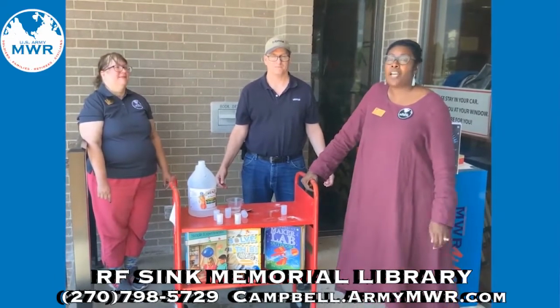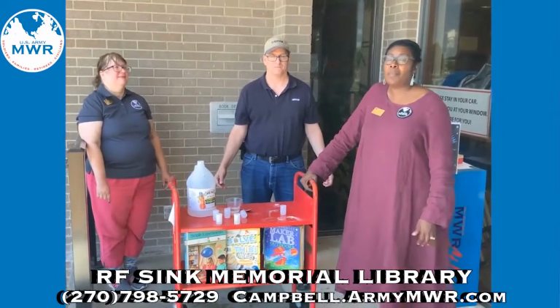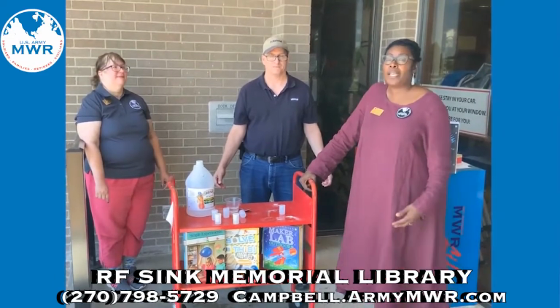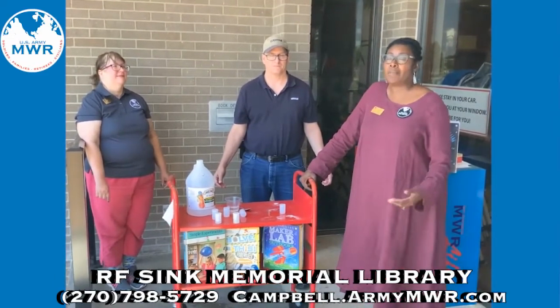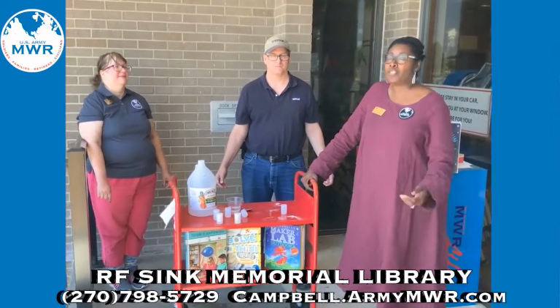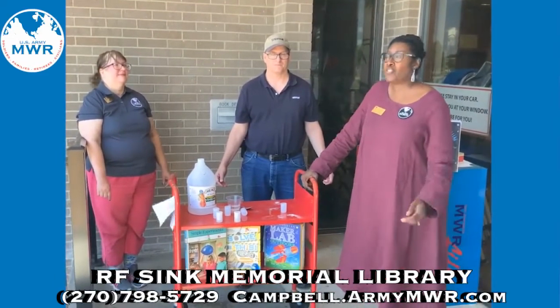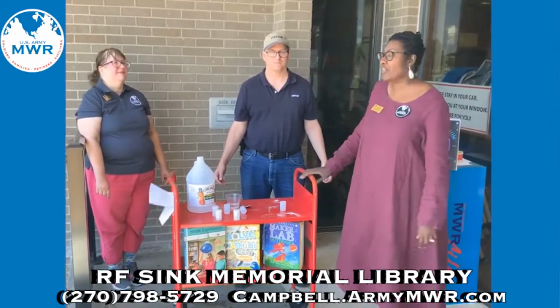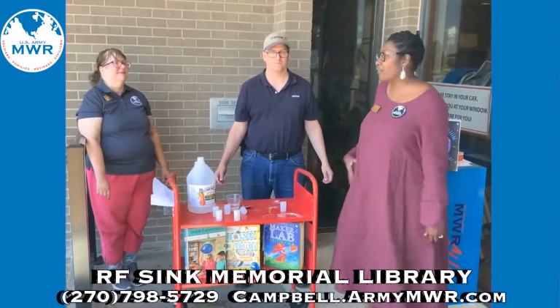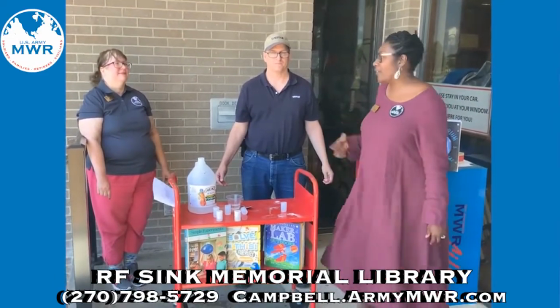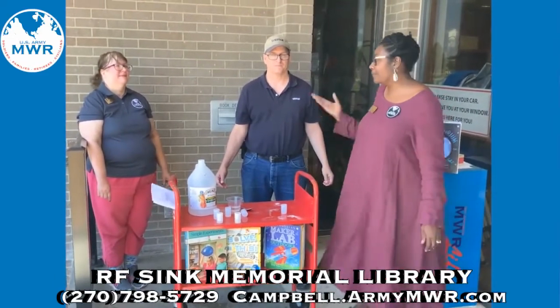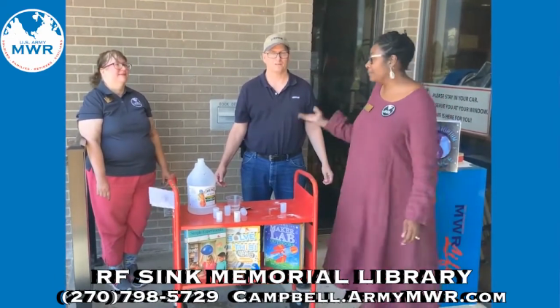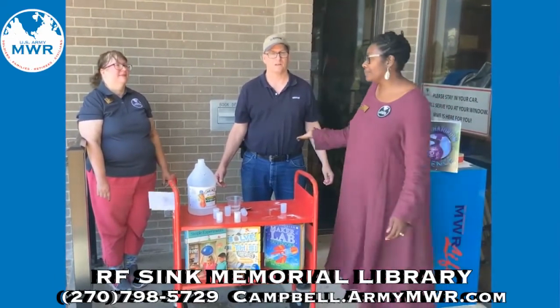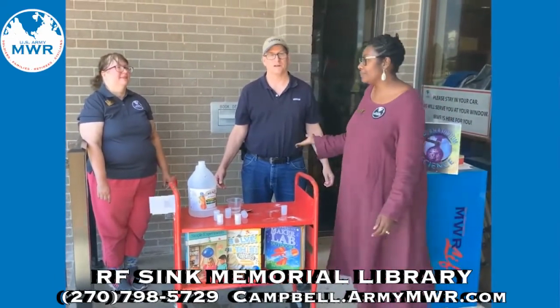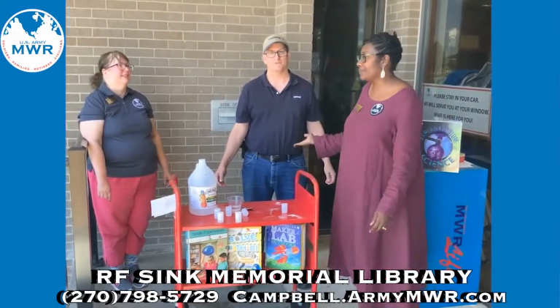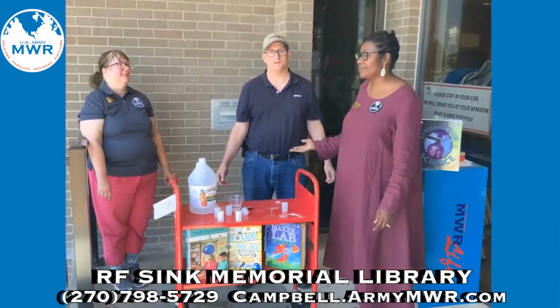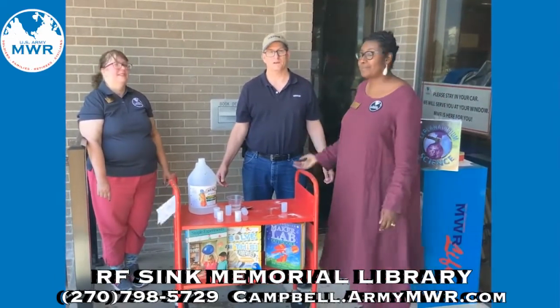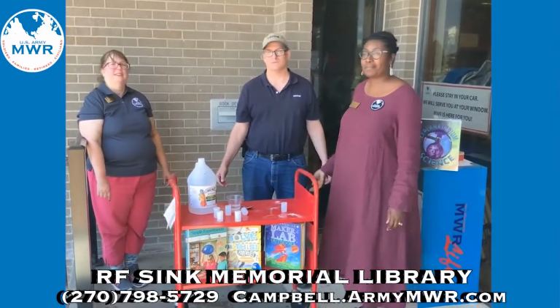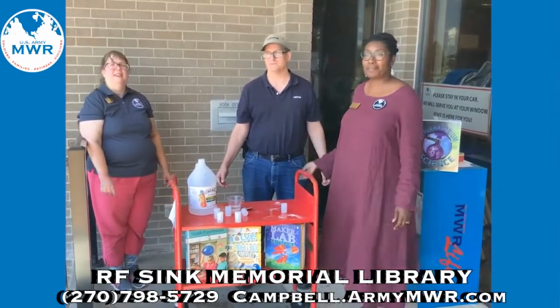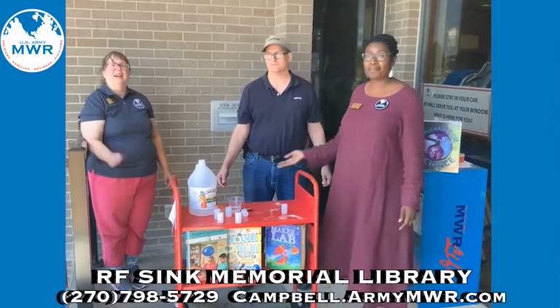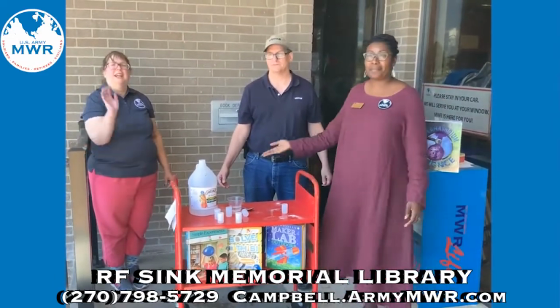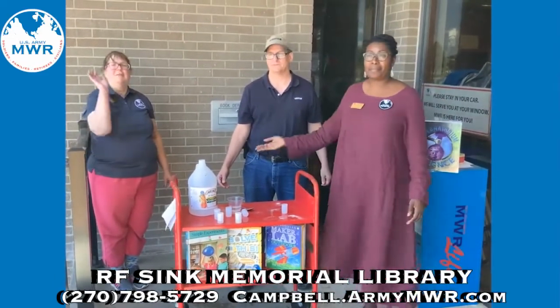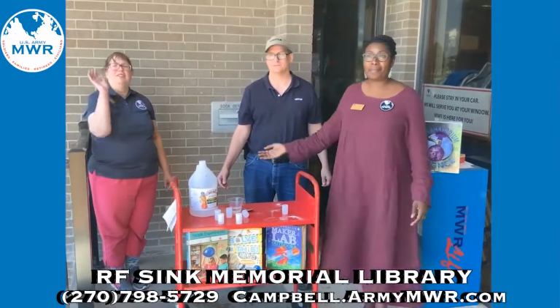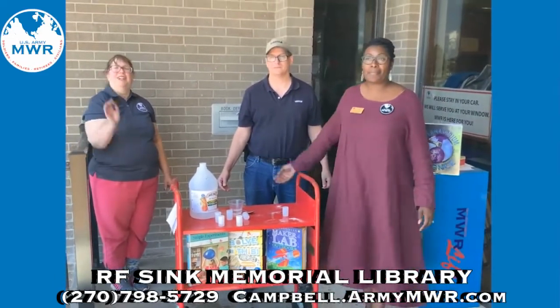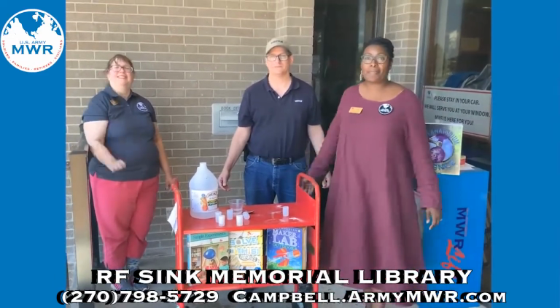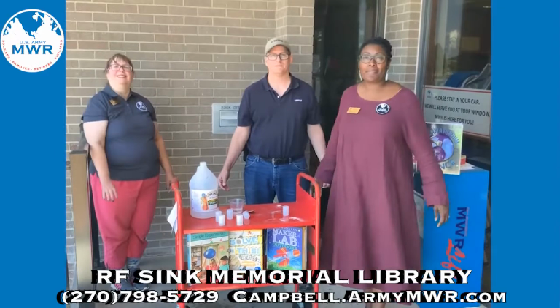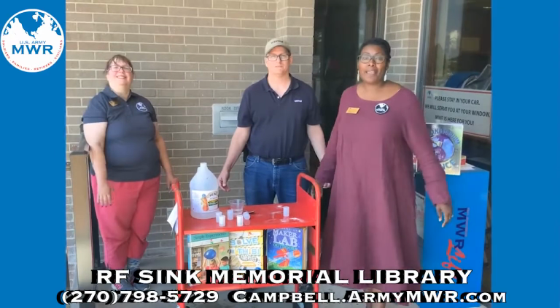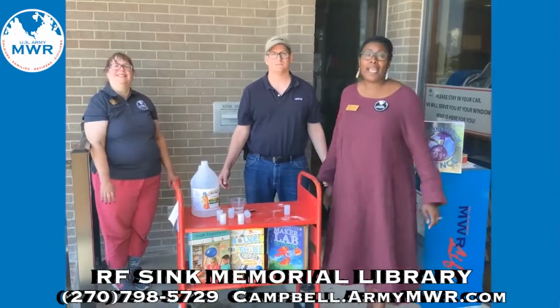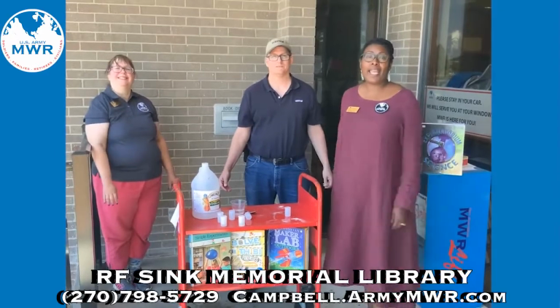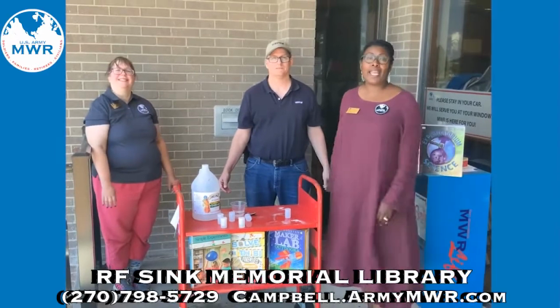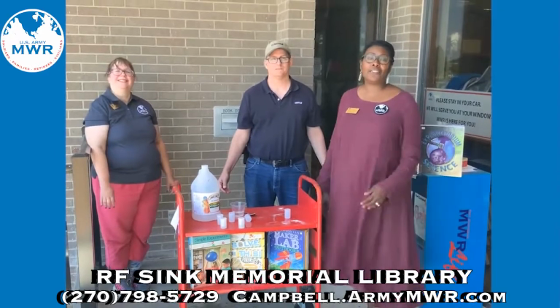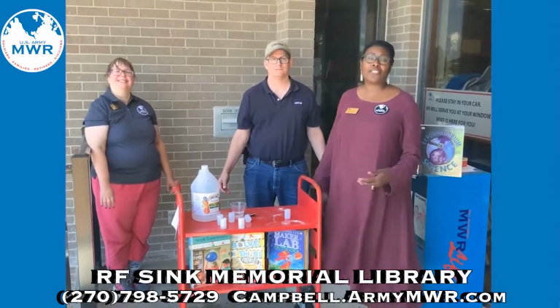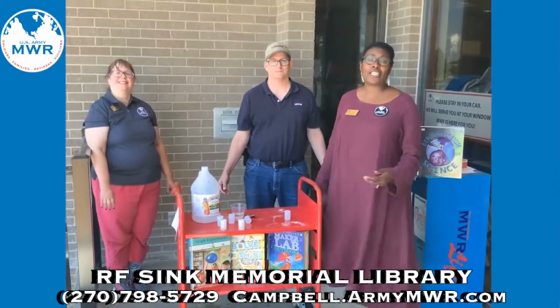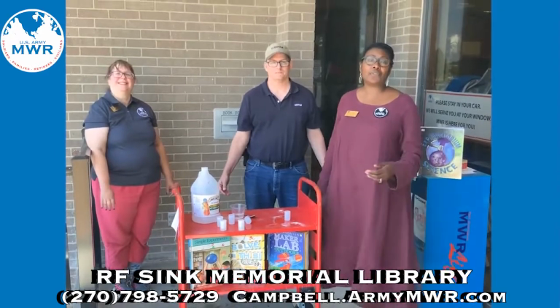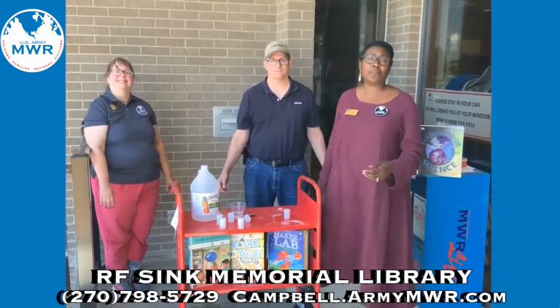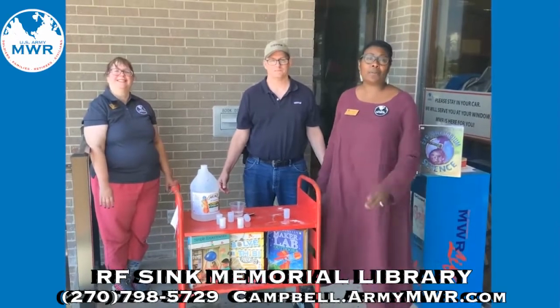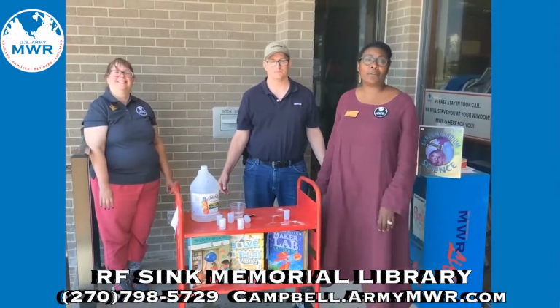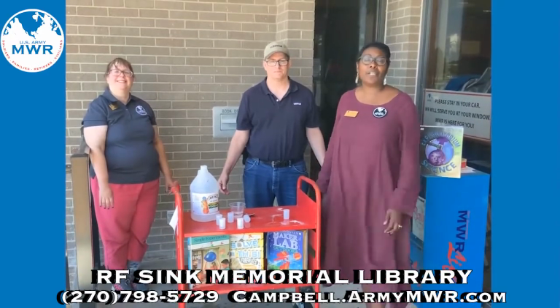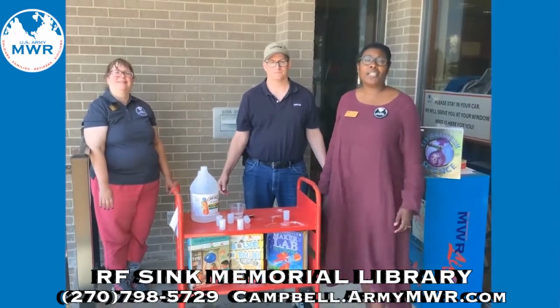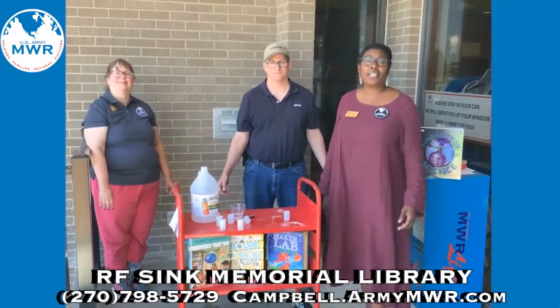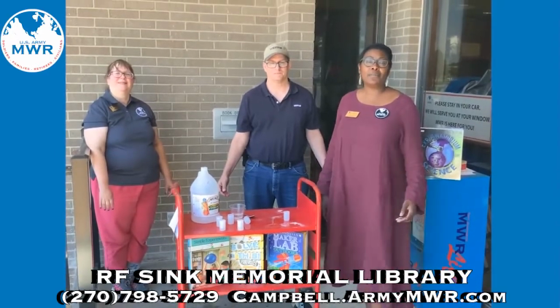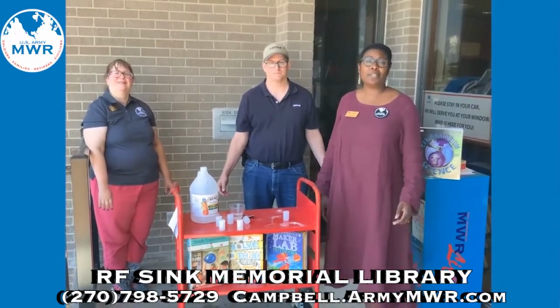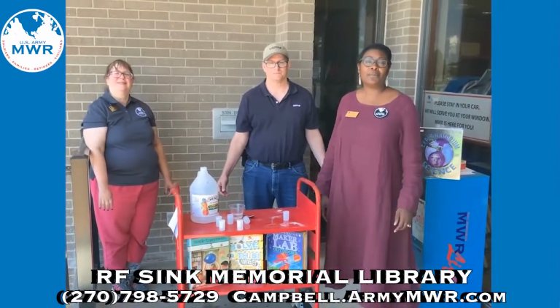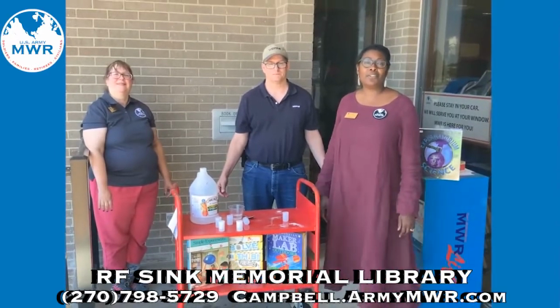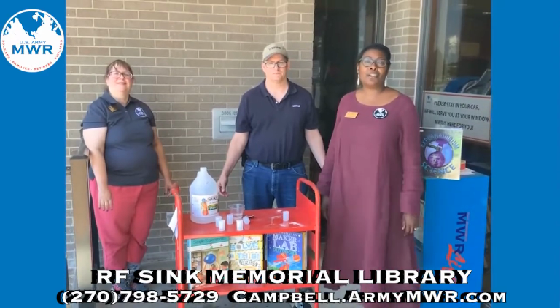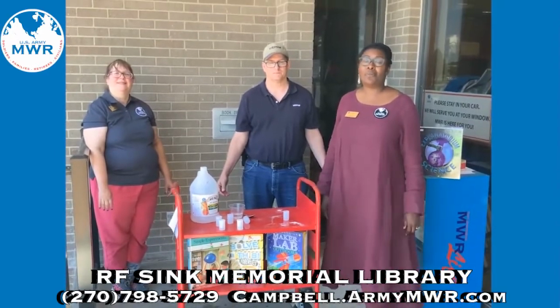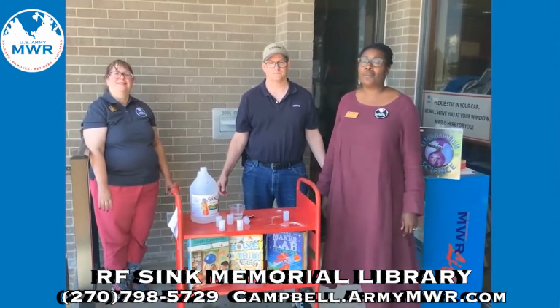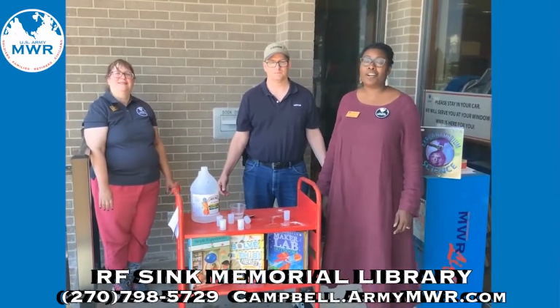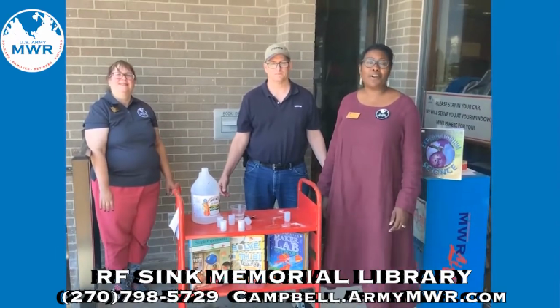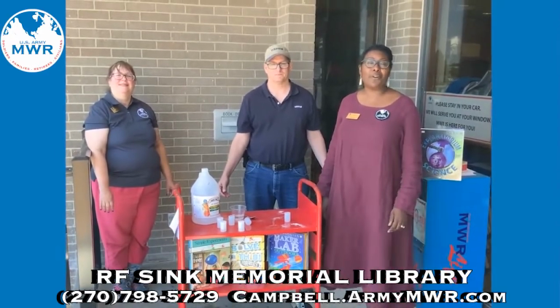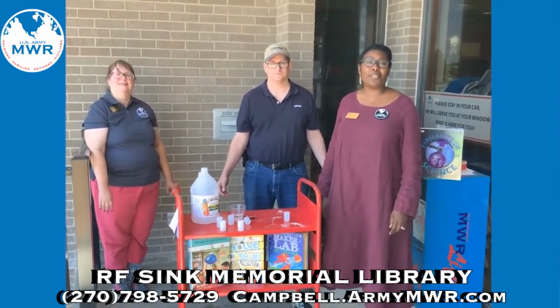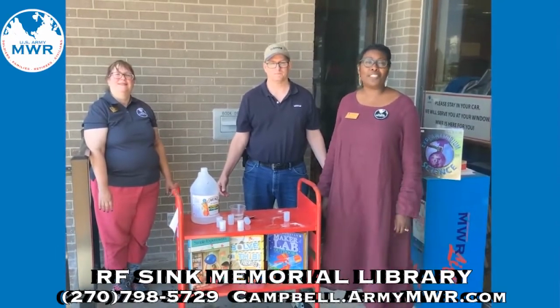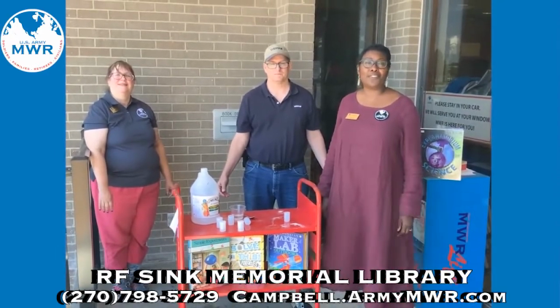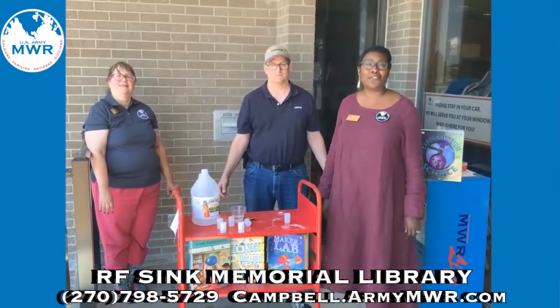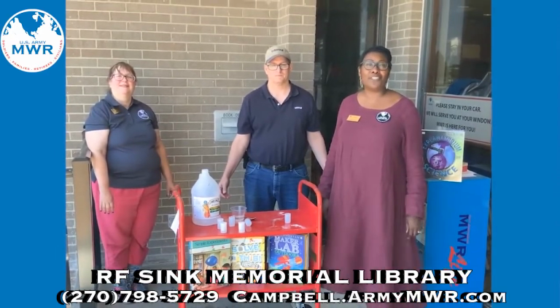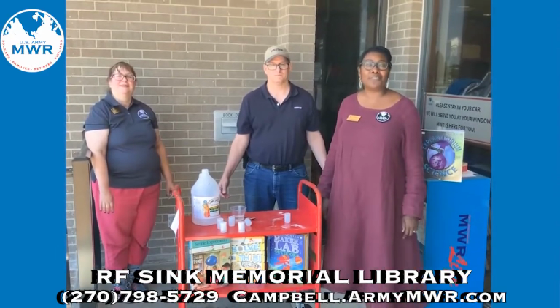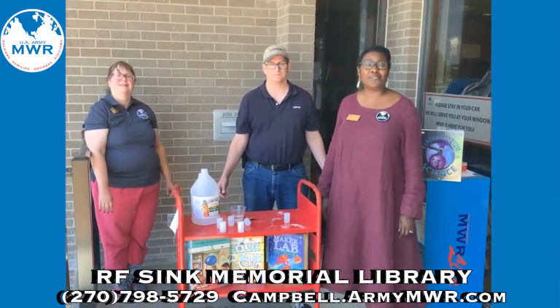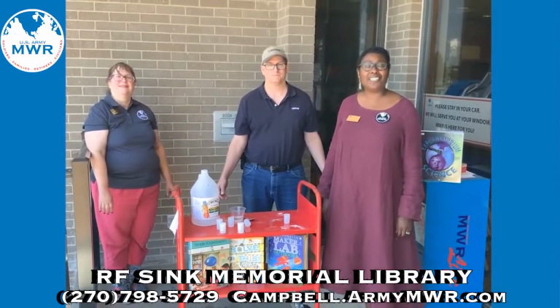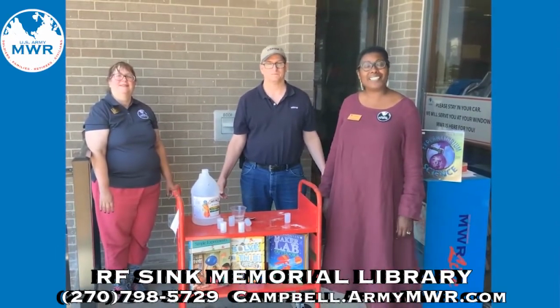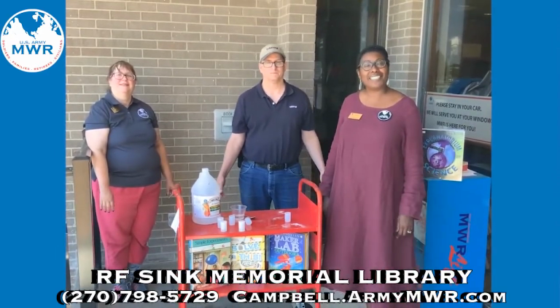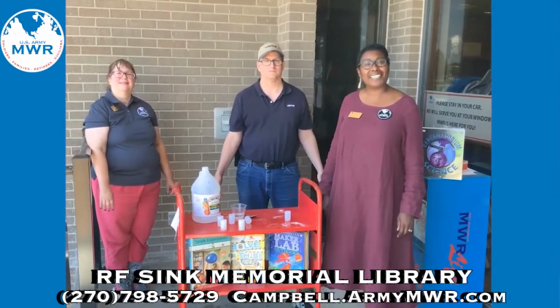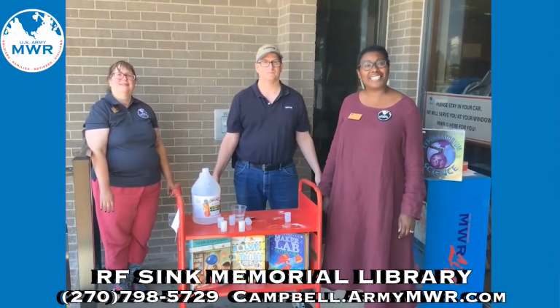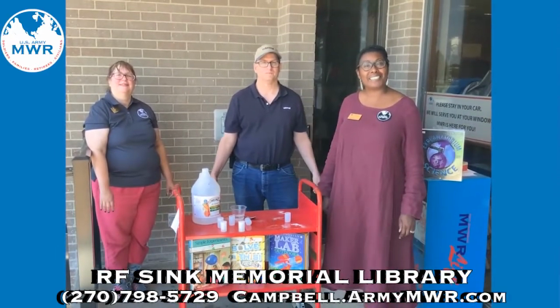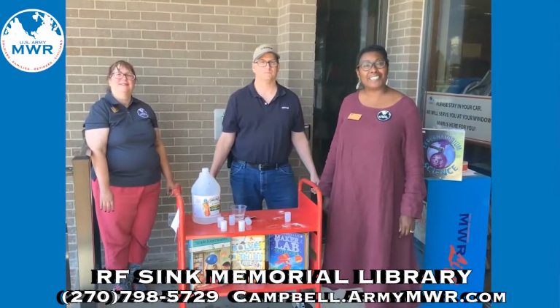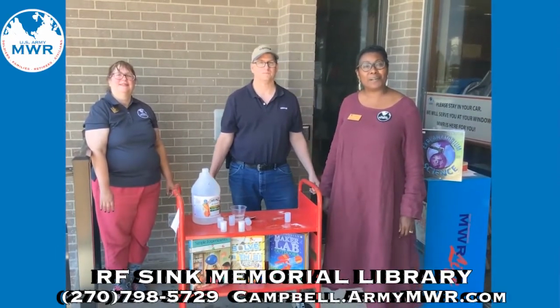My name is Jennifer. And I'm Michelle. And just remember, MWR — we are always here for you. Until next time. Bye-bye.